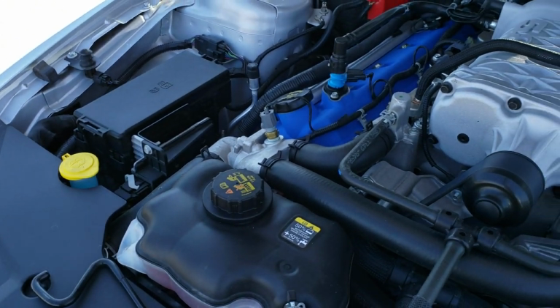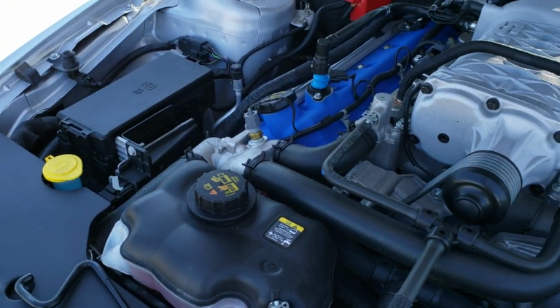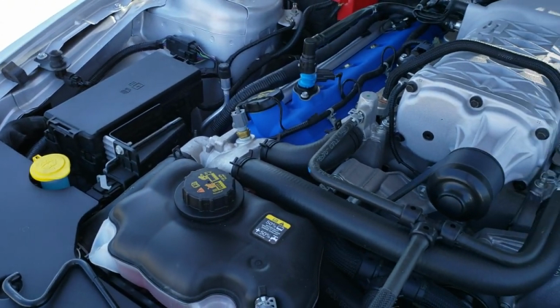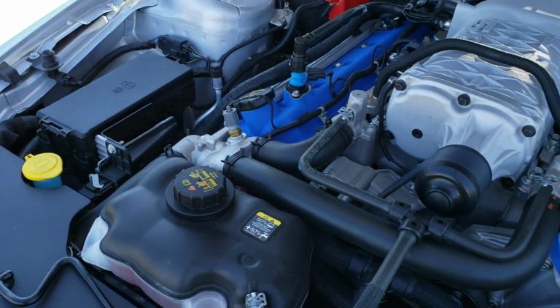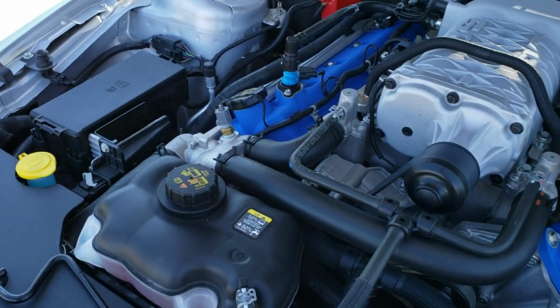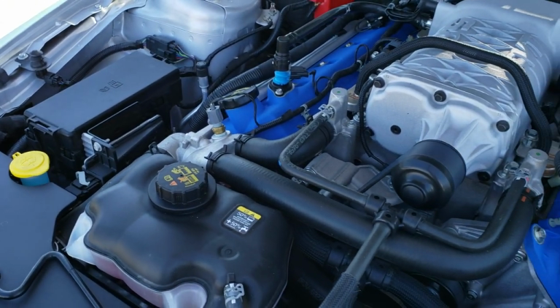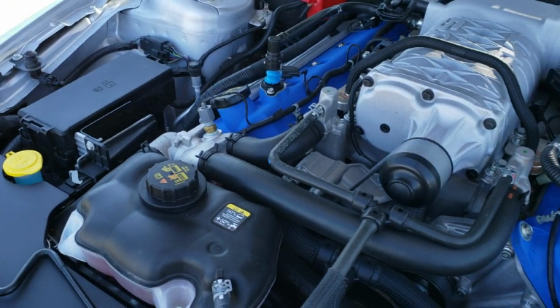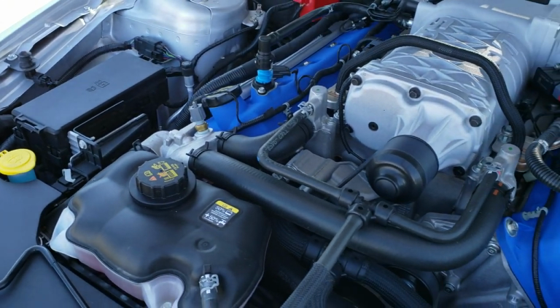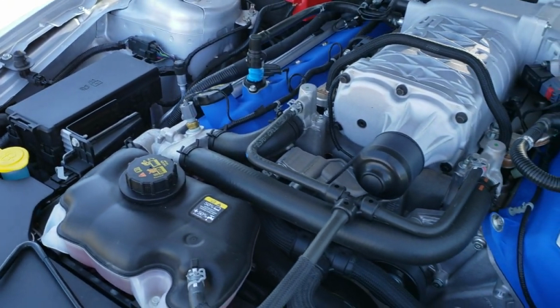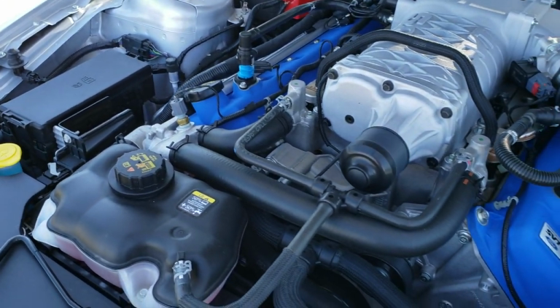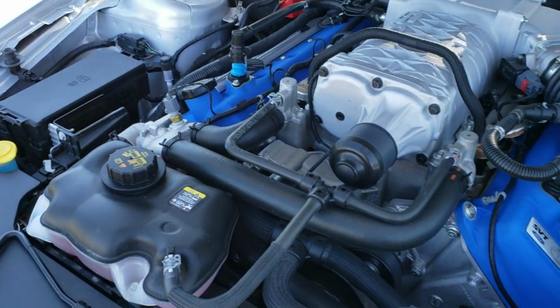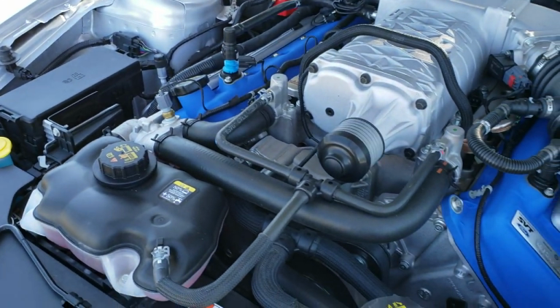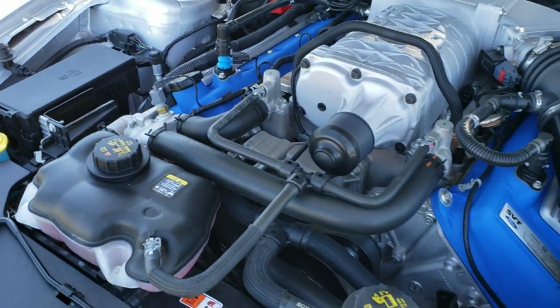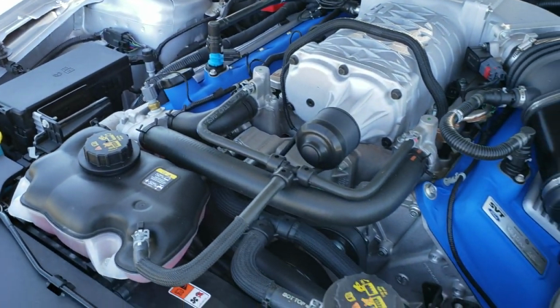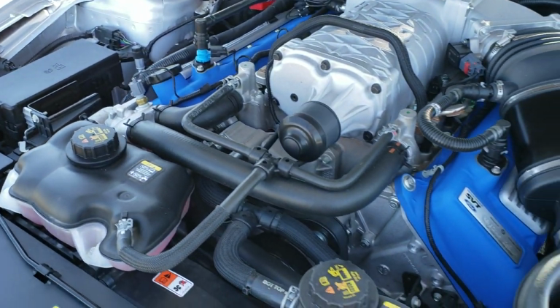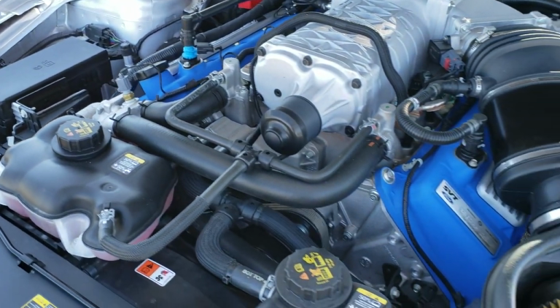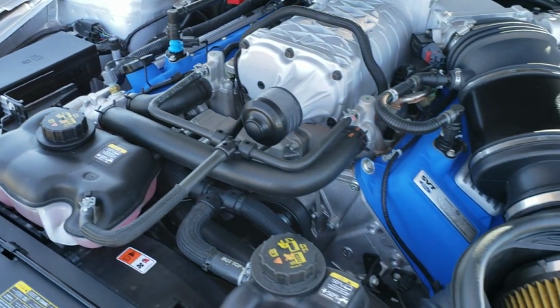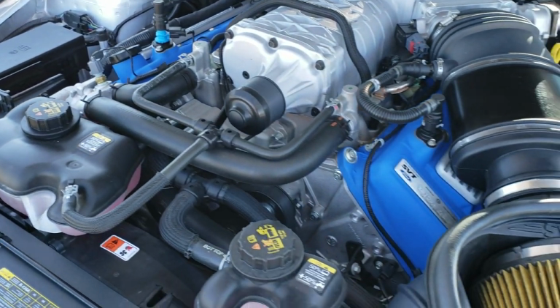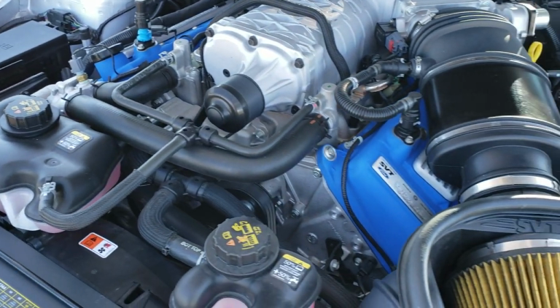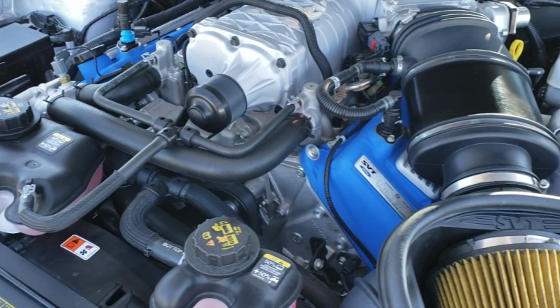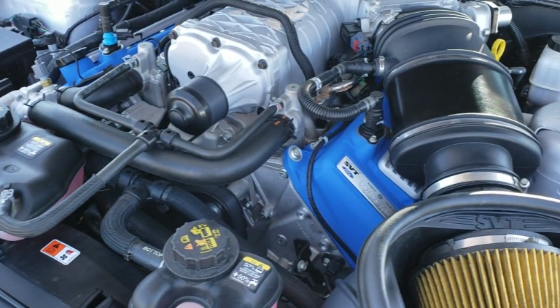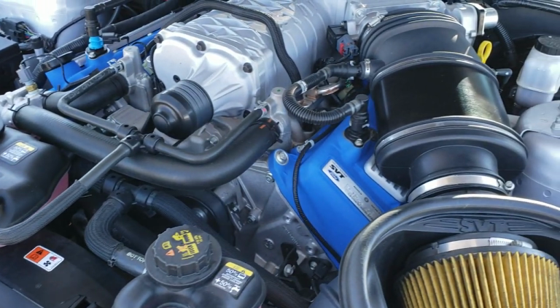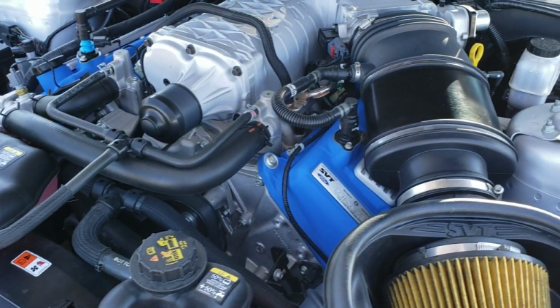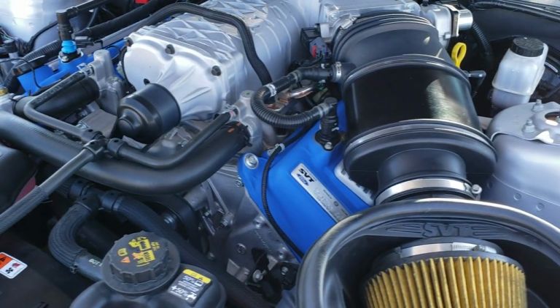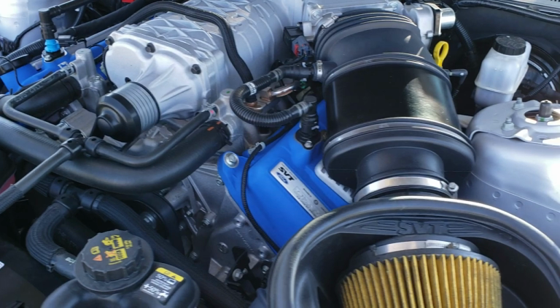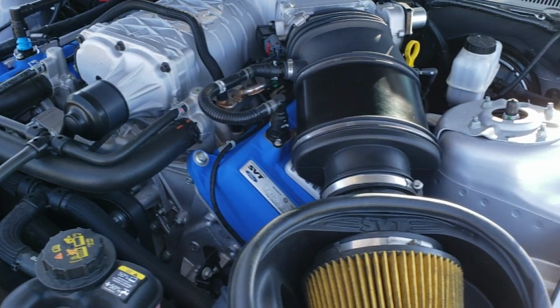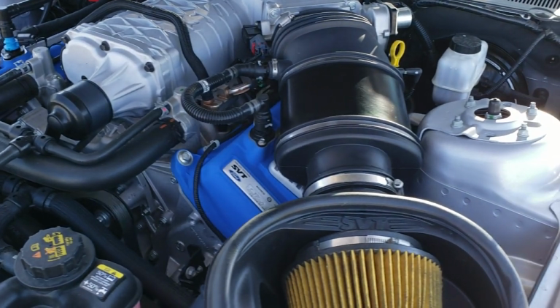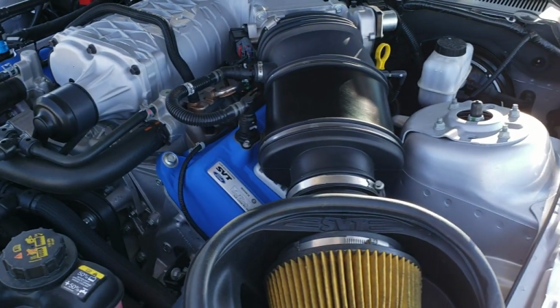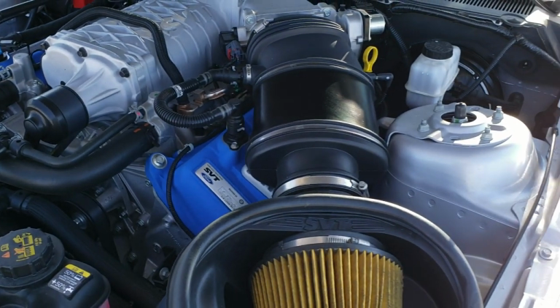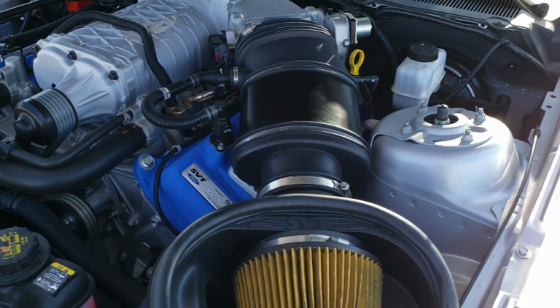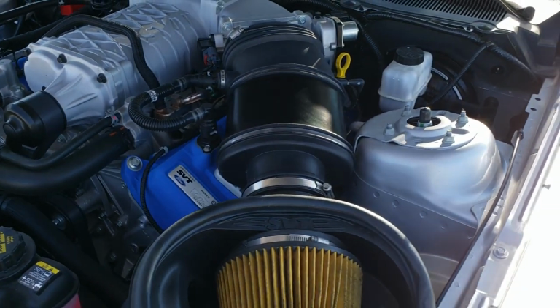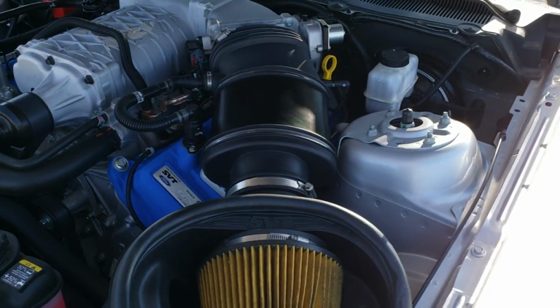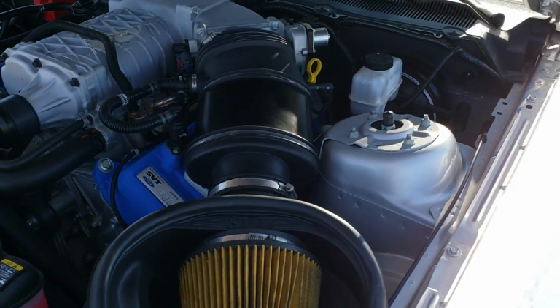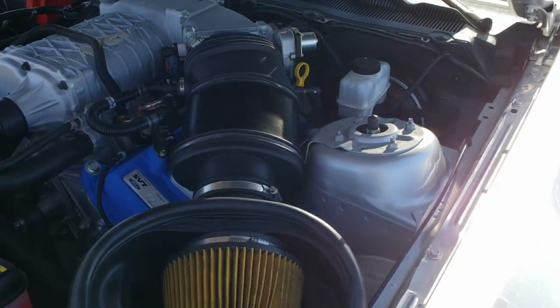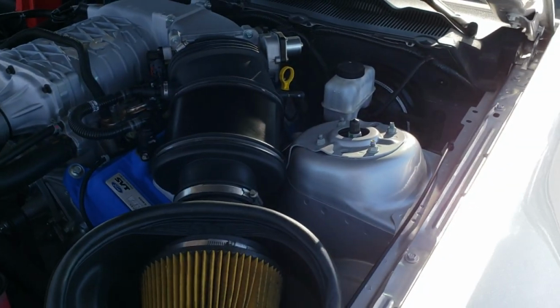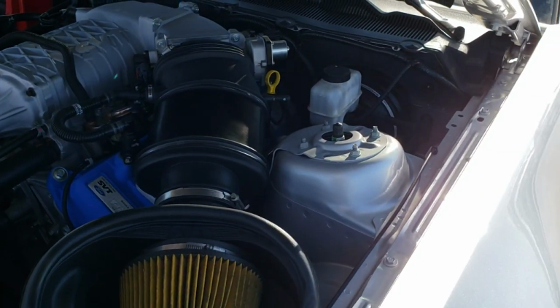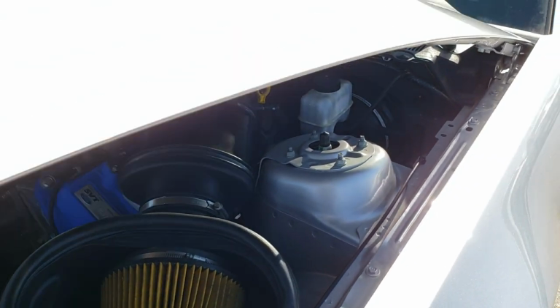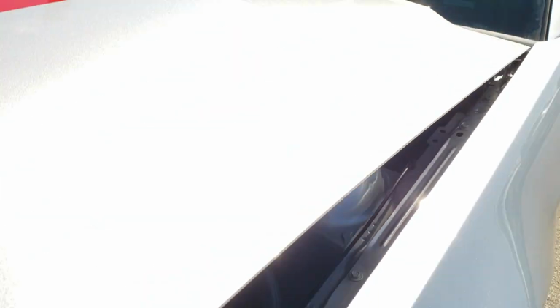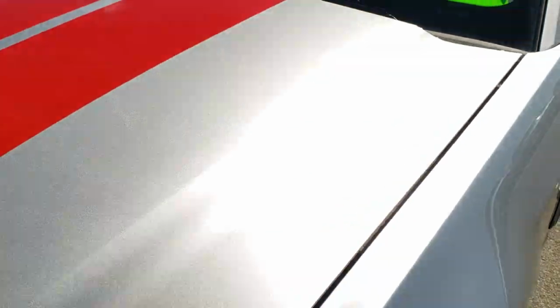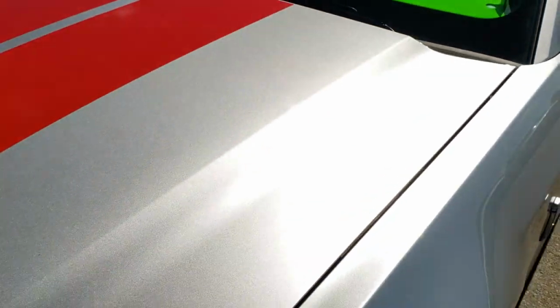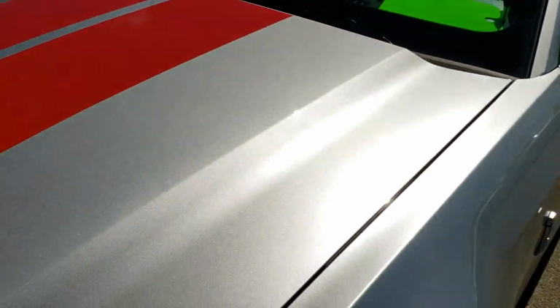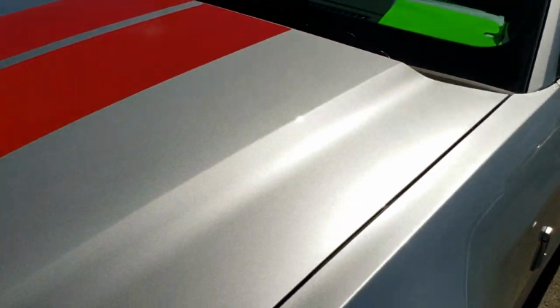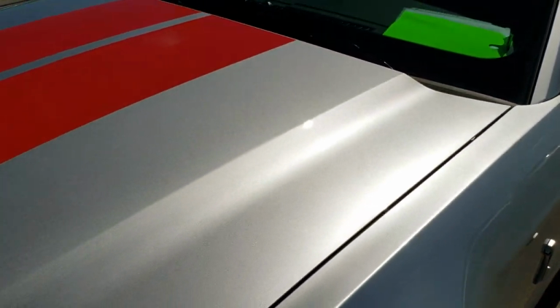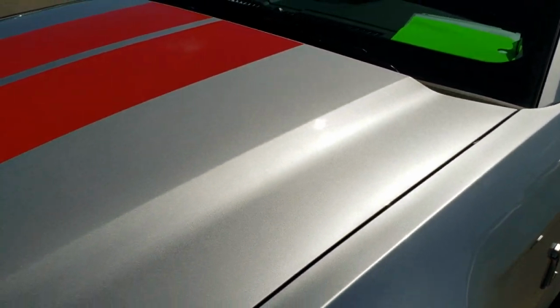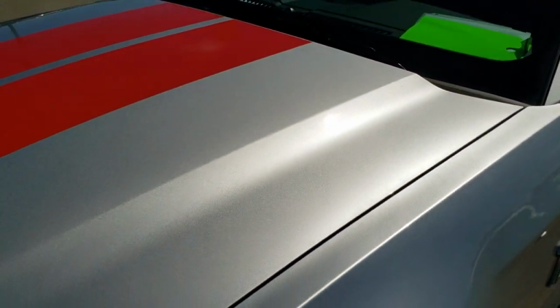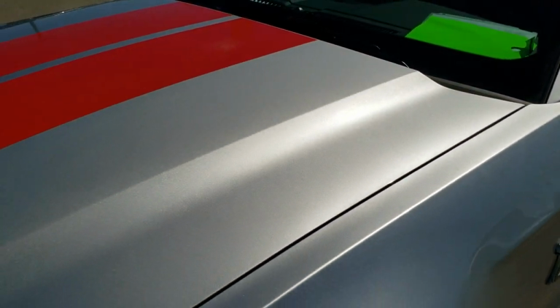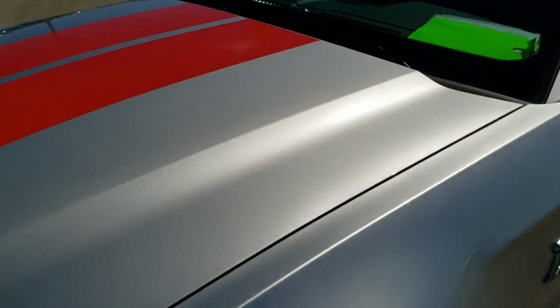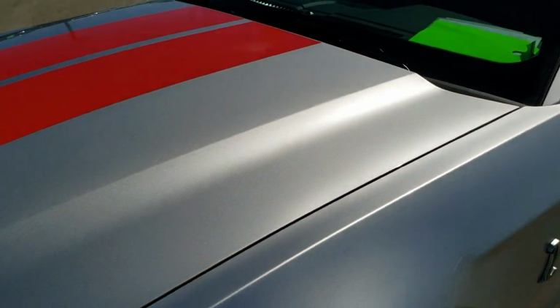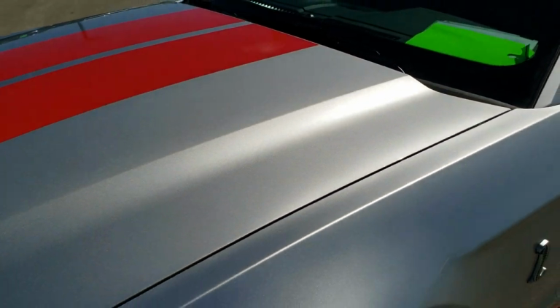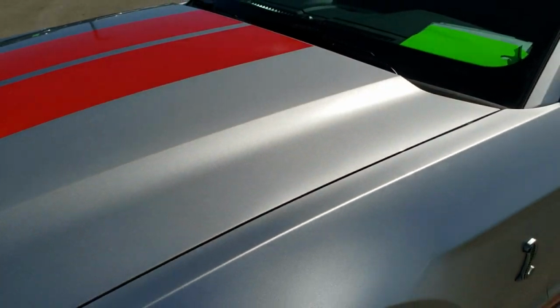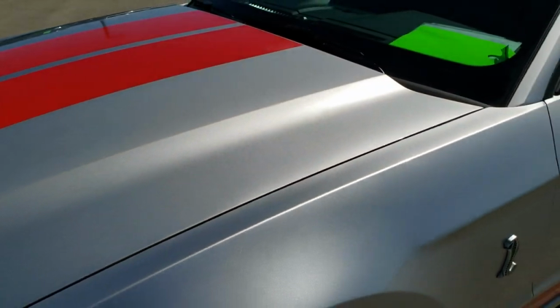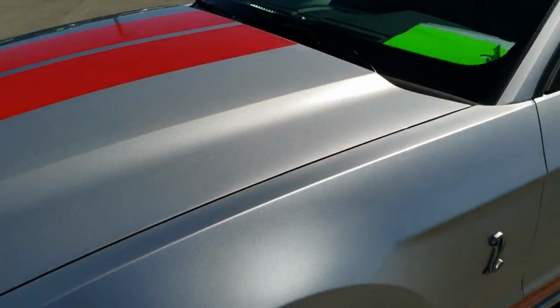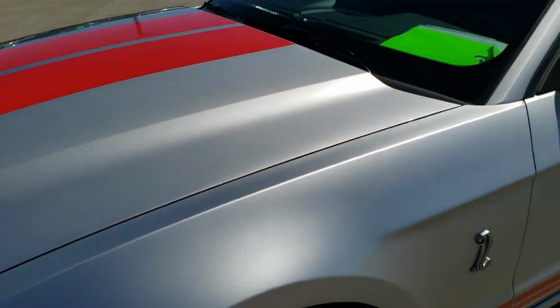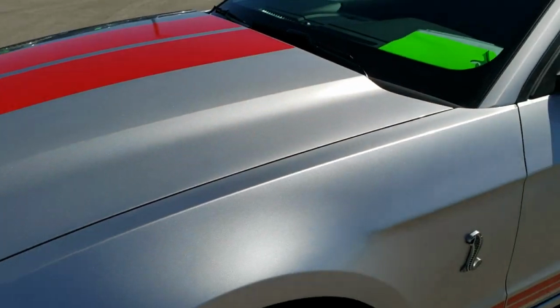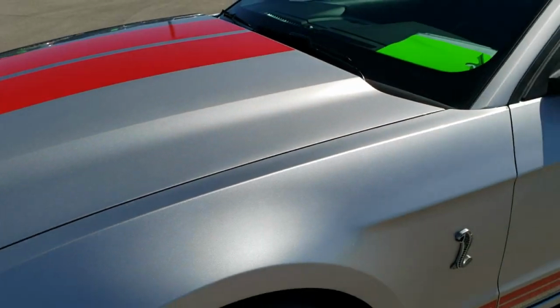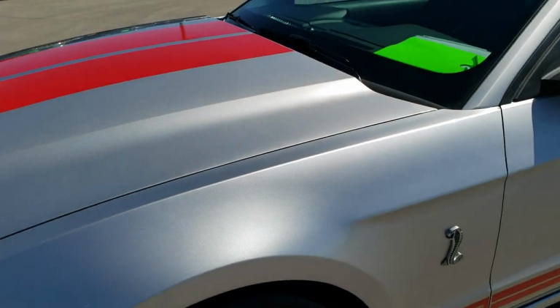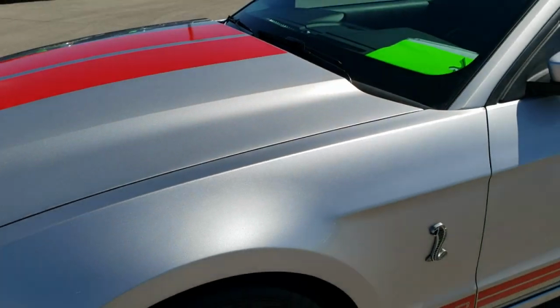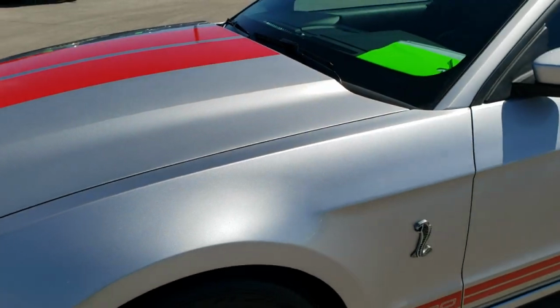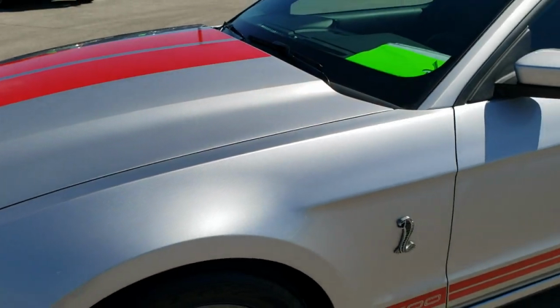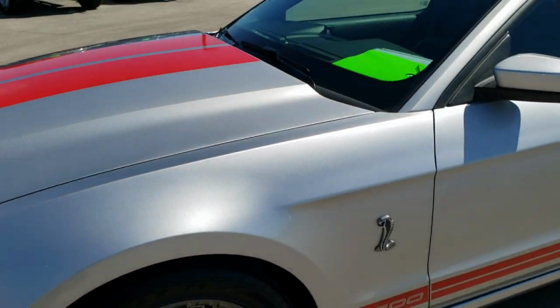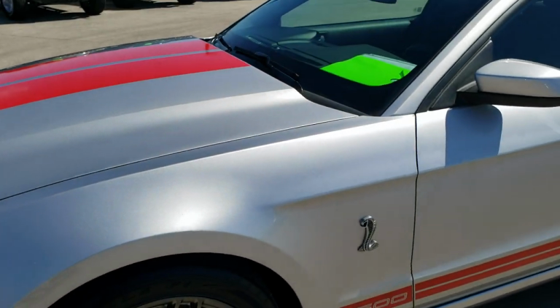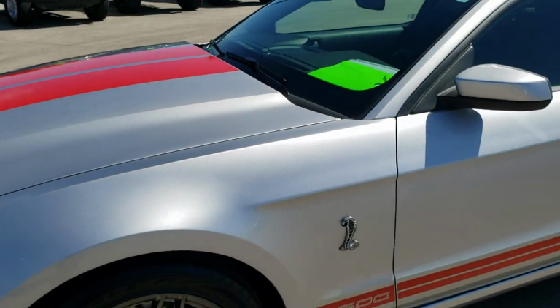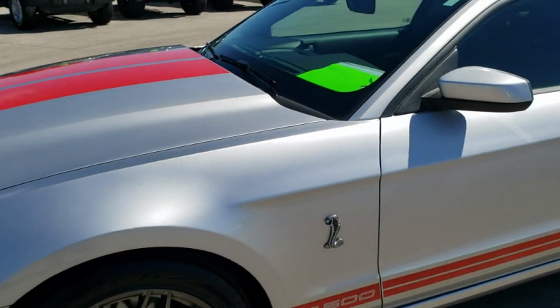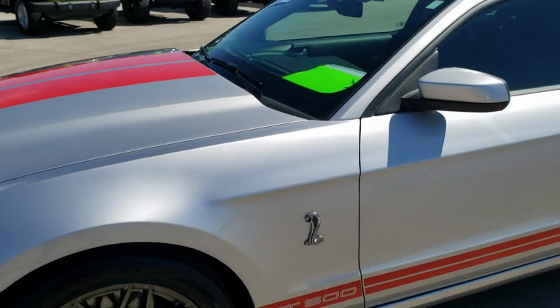This car has been fully safetied and inspected by our service shop. It has a fresh oil and filter change, and all the fluids have been checked and topped off. The car has been gone through mechanically 100% and is 100% ready to go.